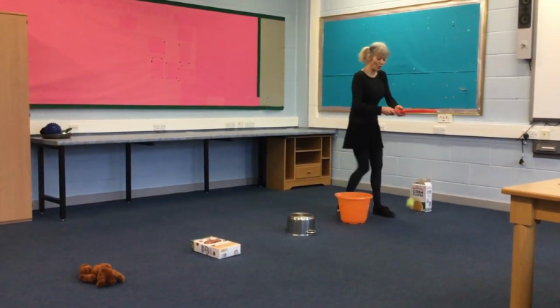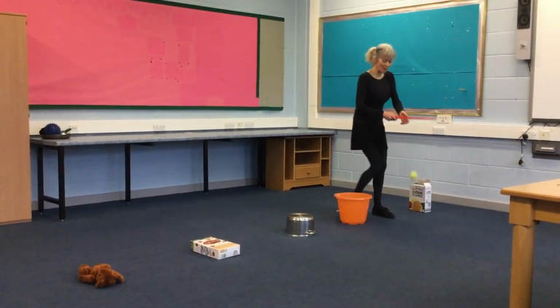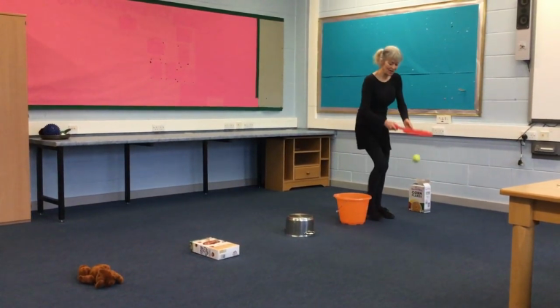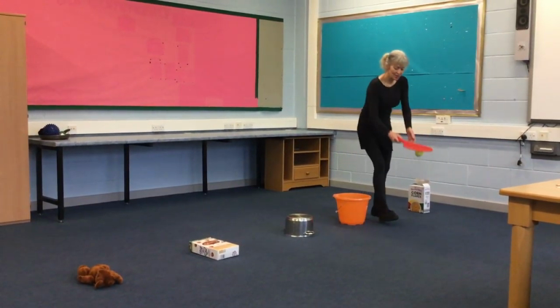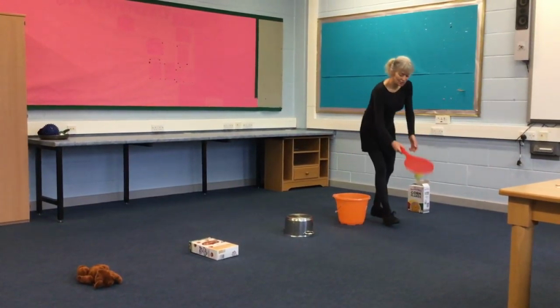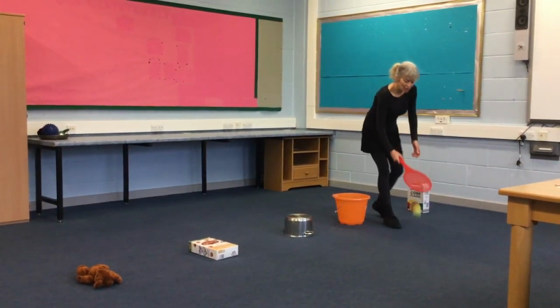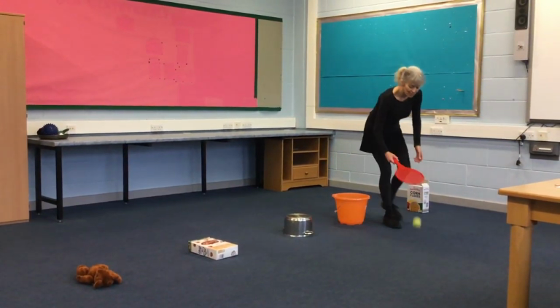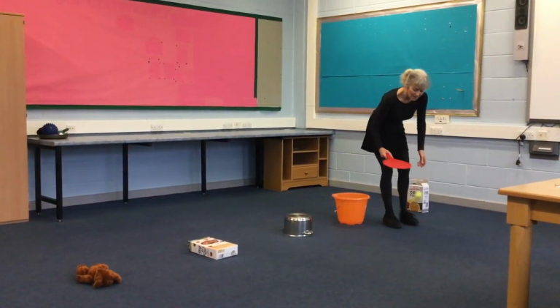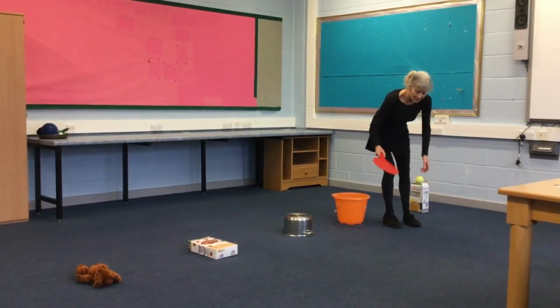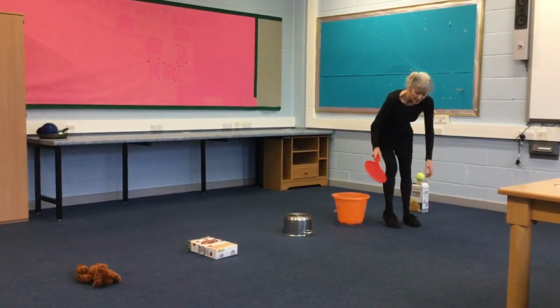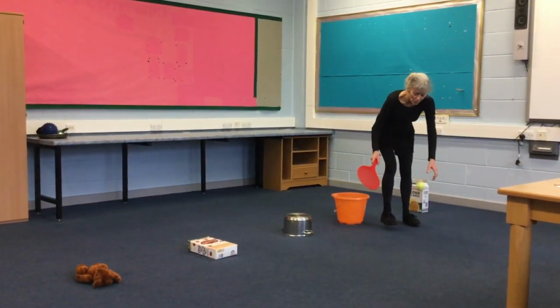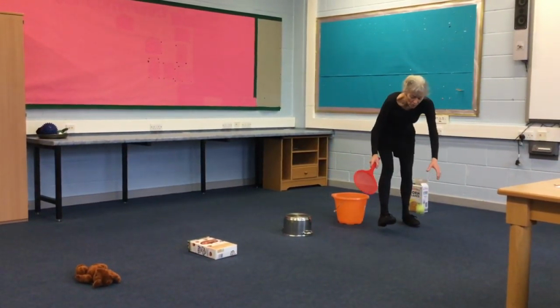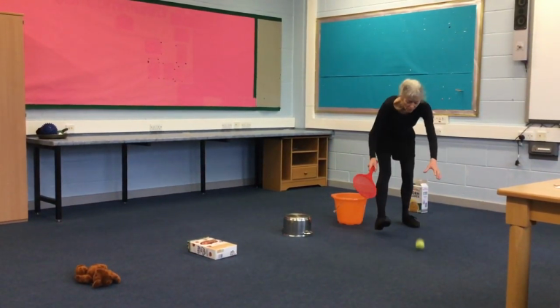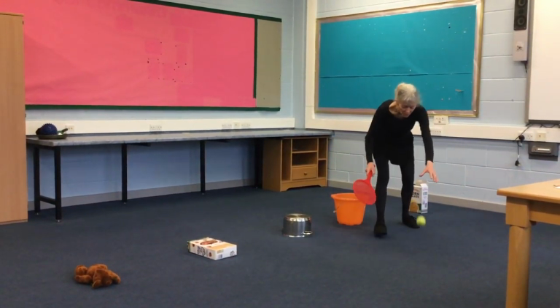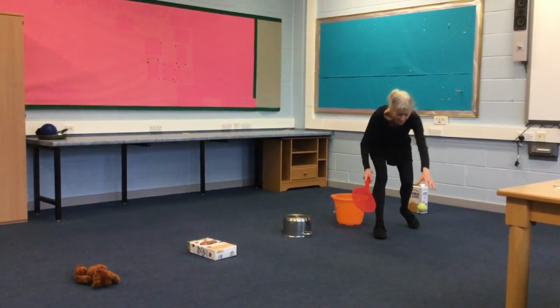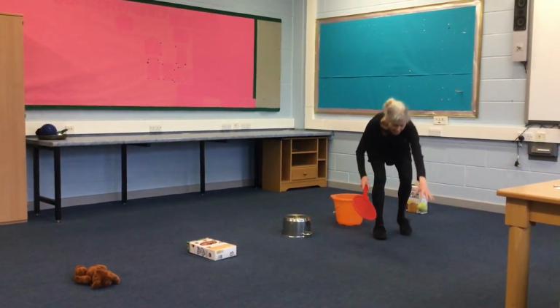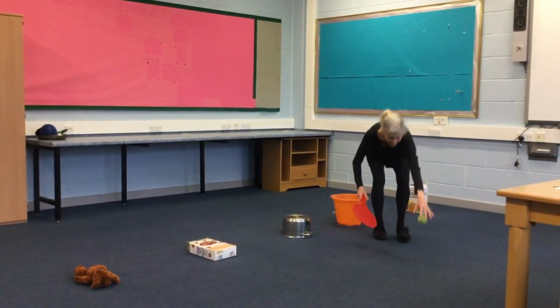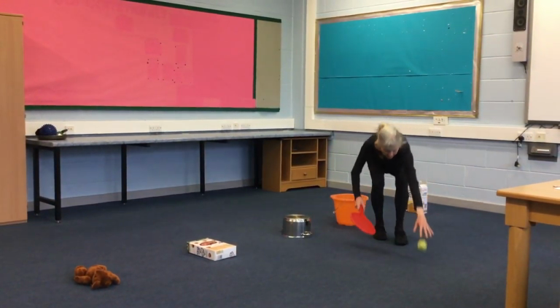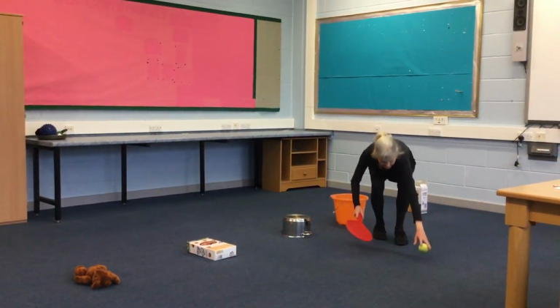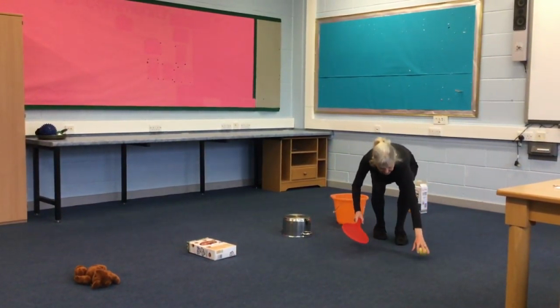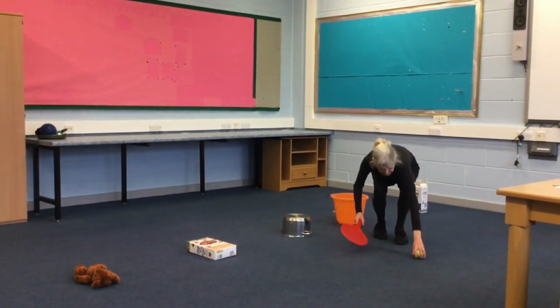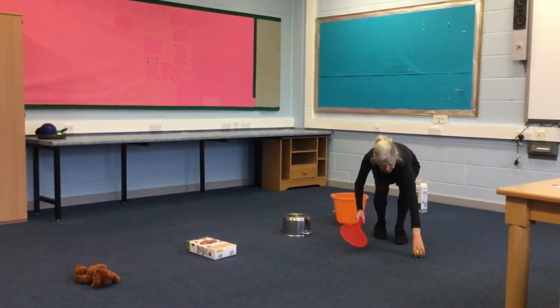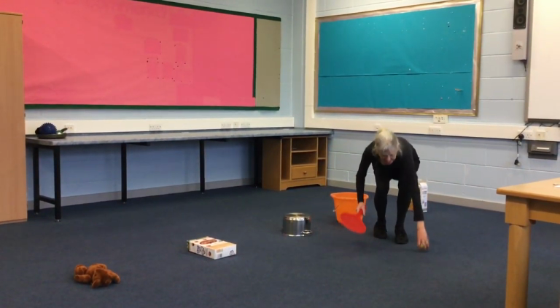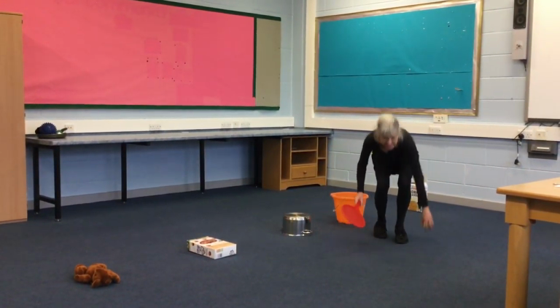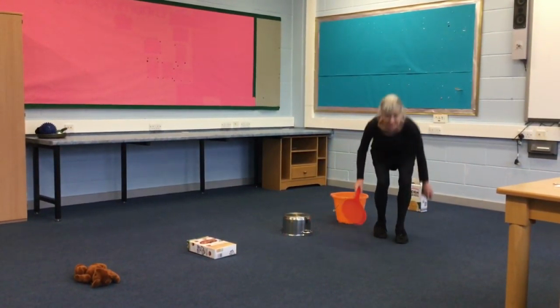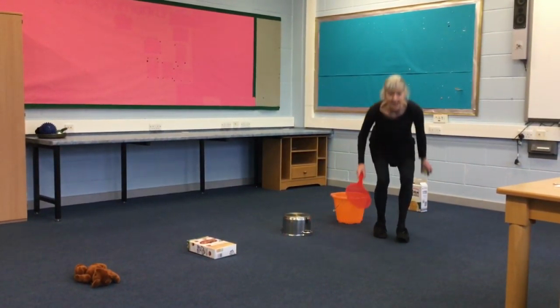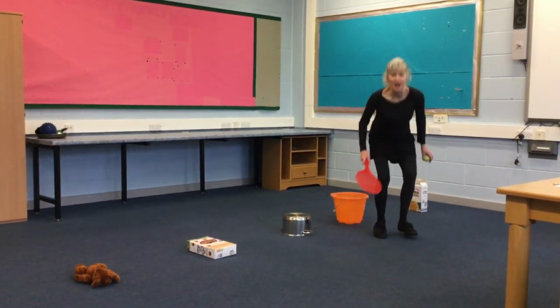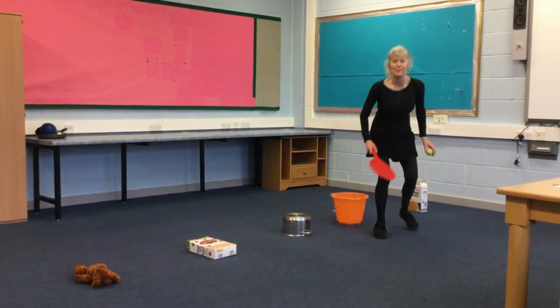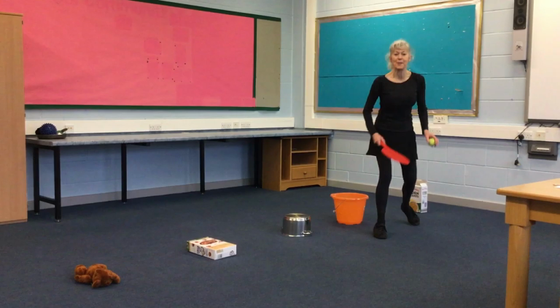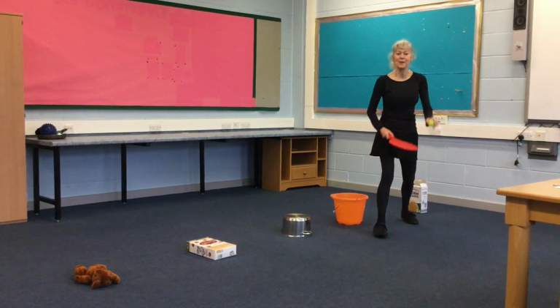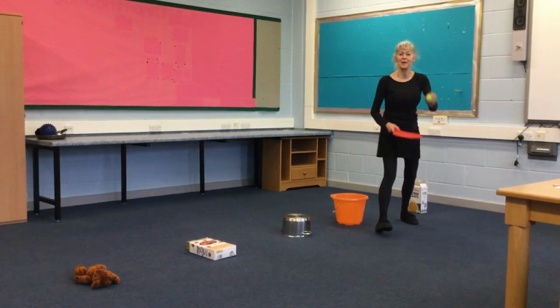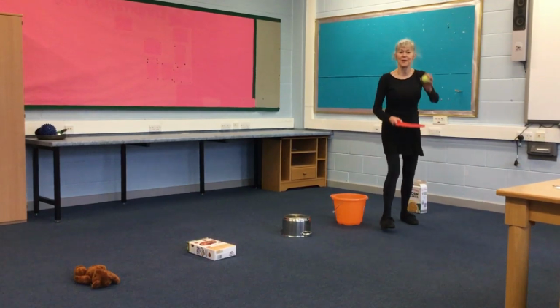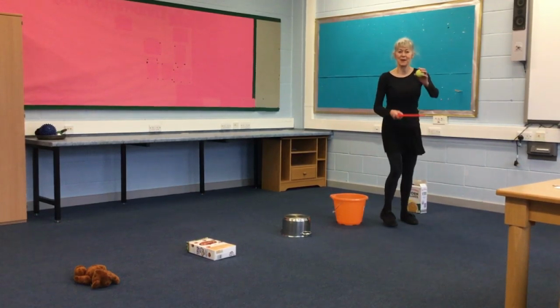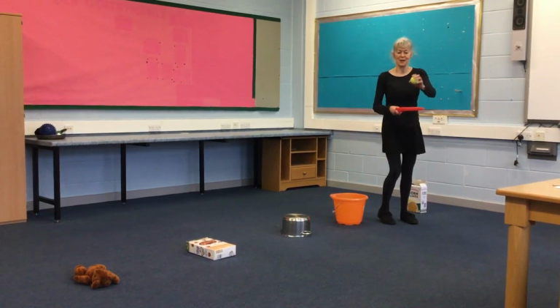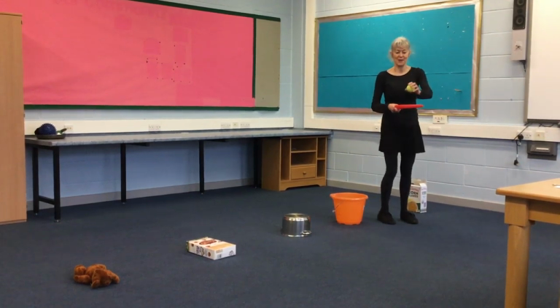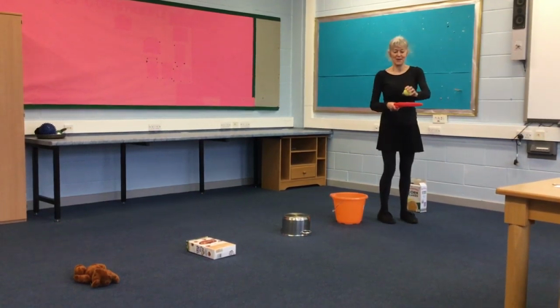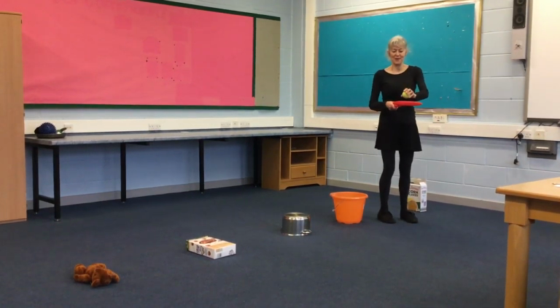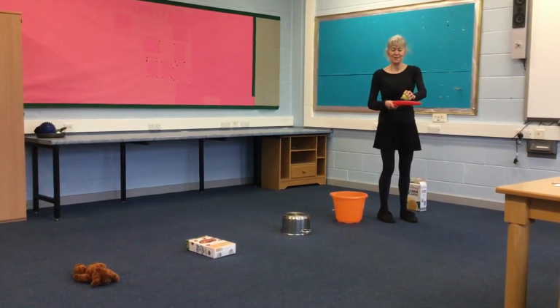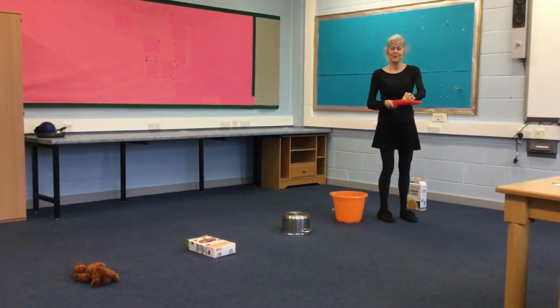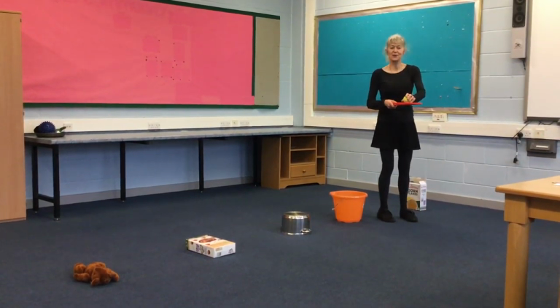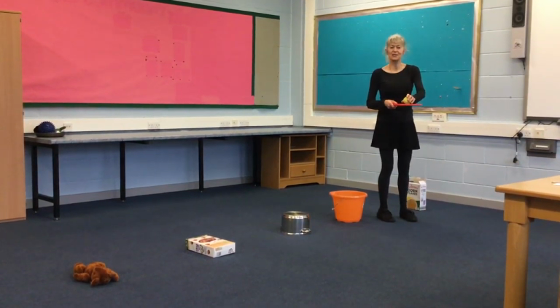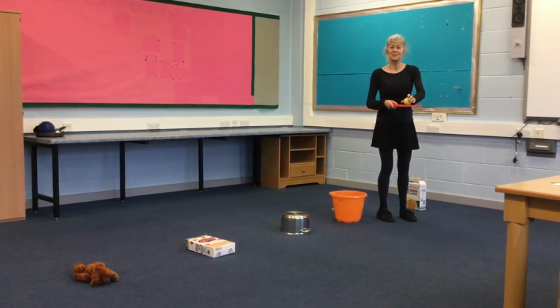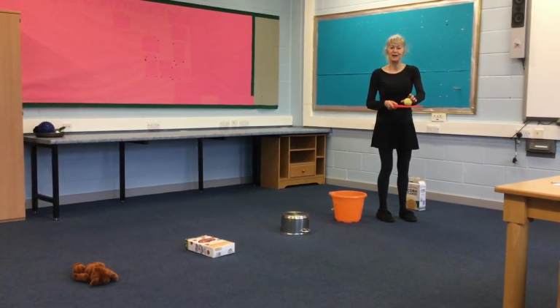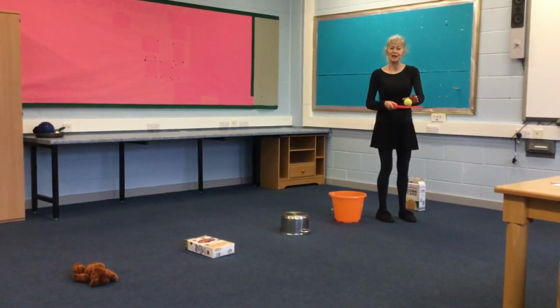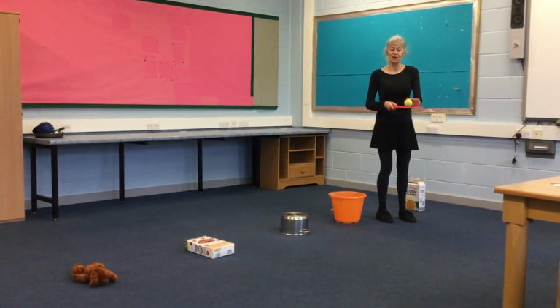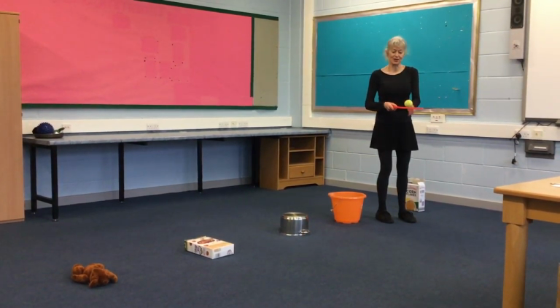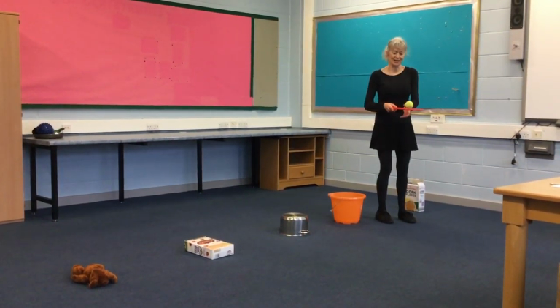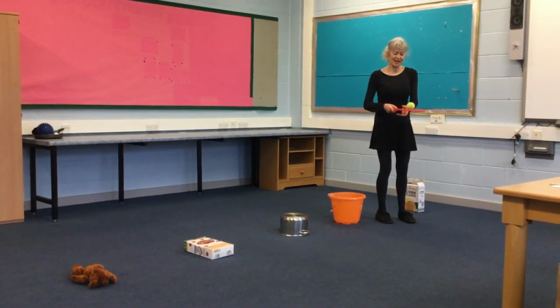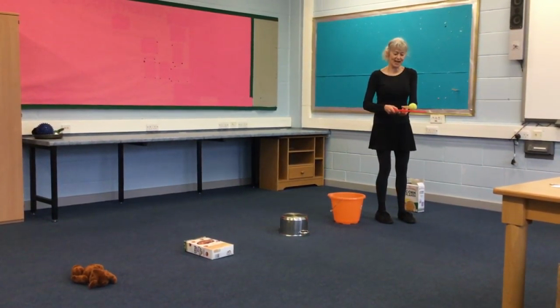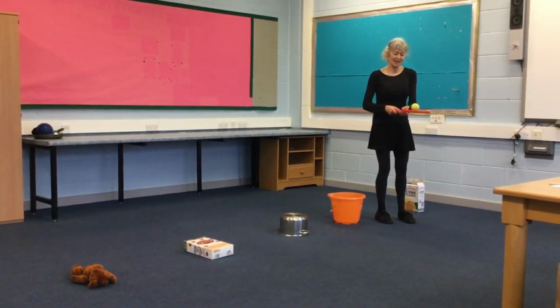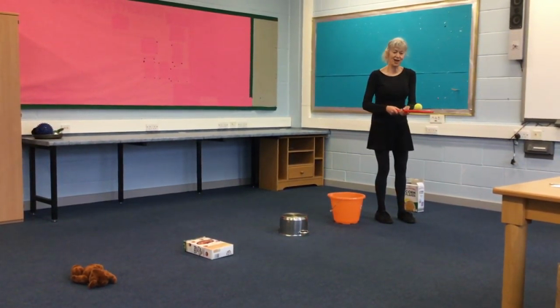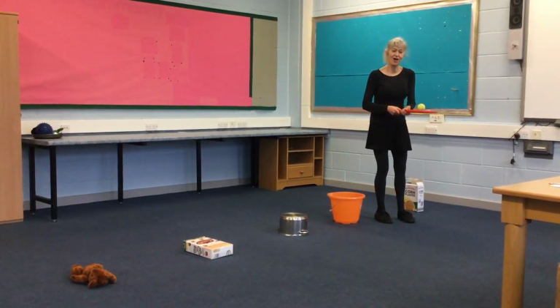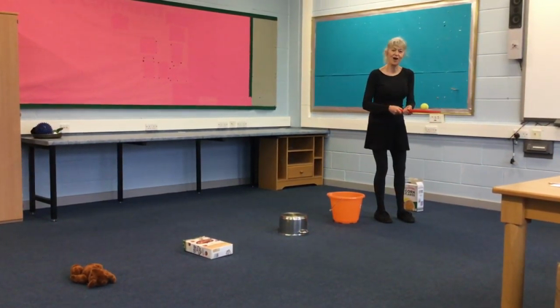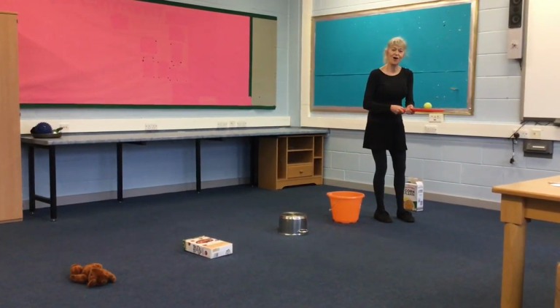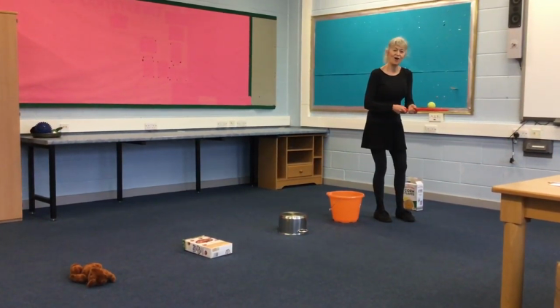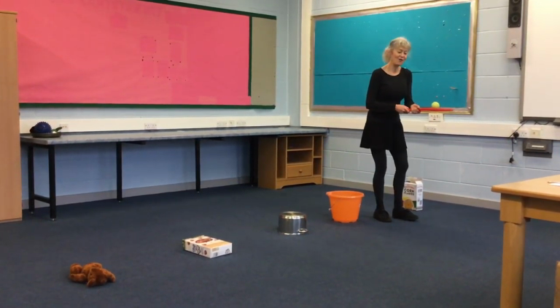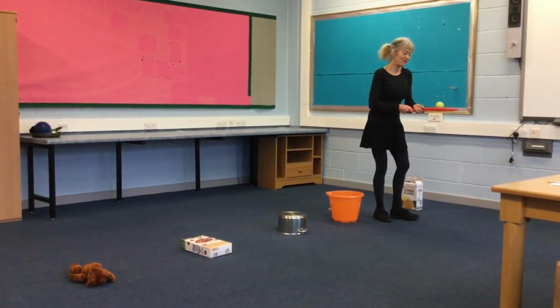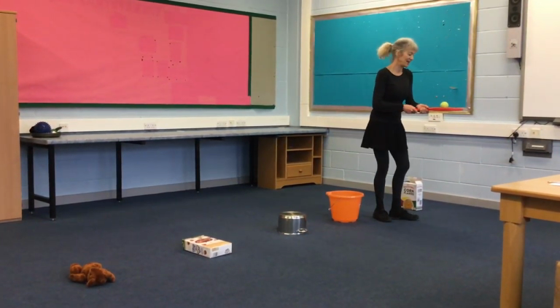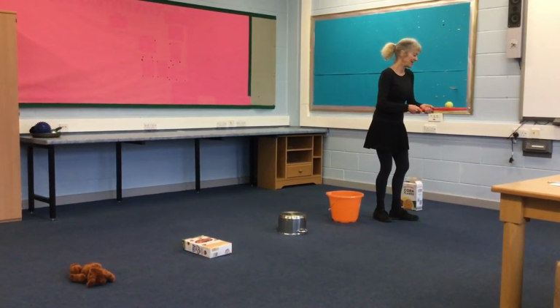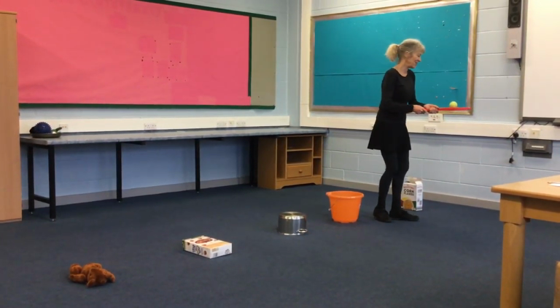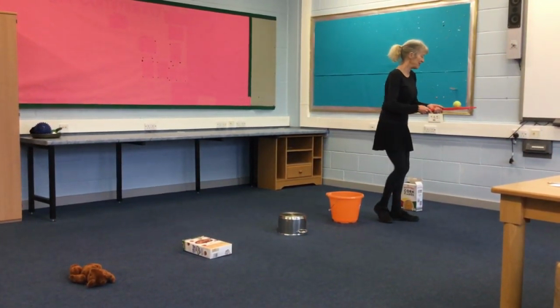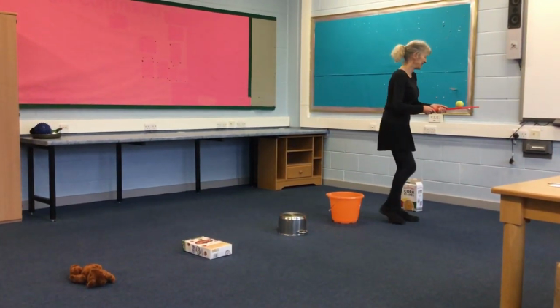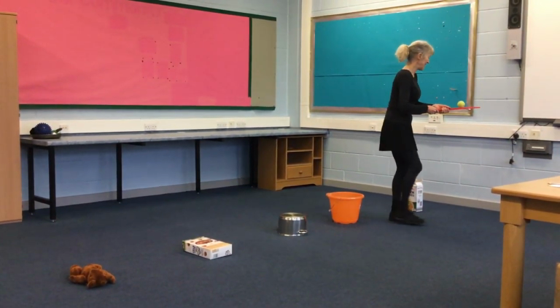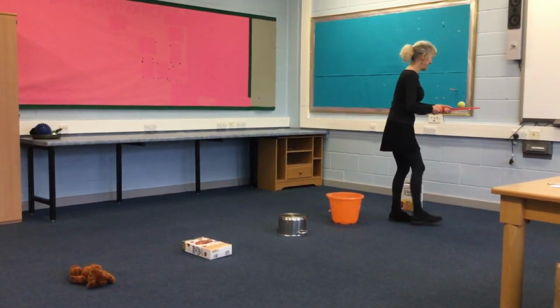Oh, dropped my ball. I can pick it up, put it back on again. Off I go again.